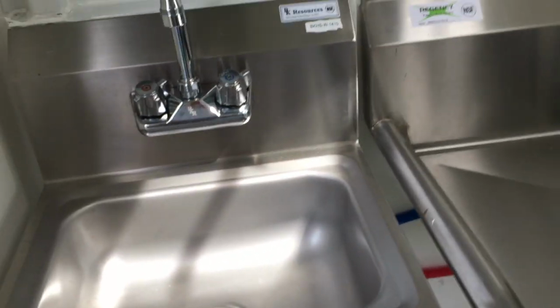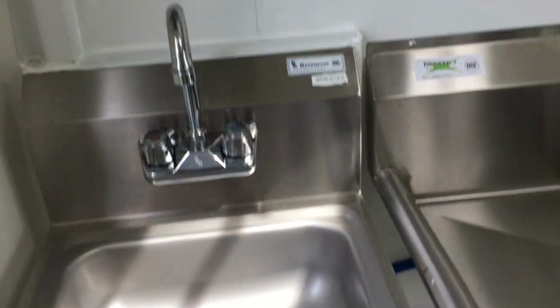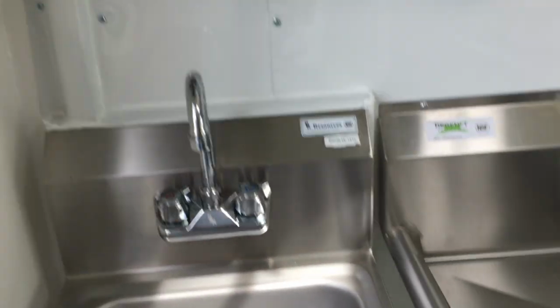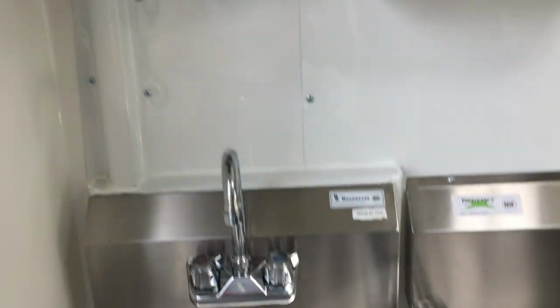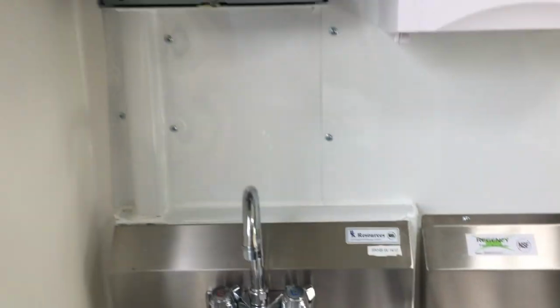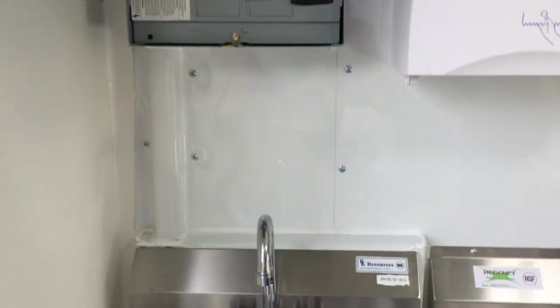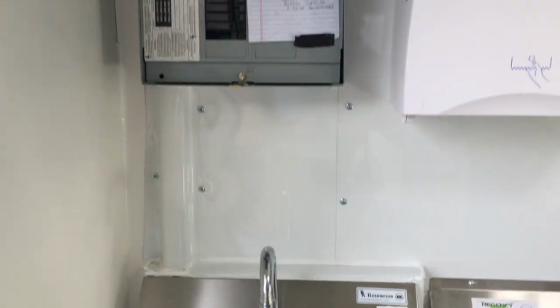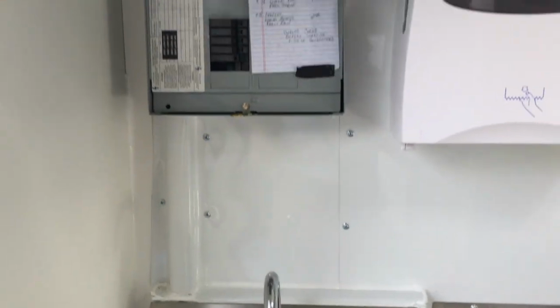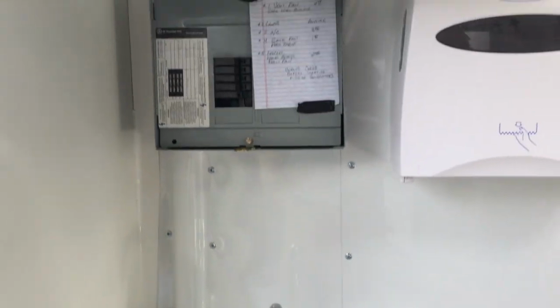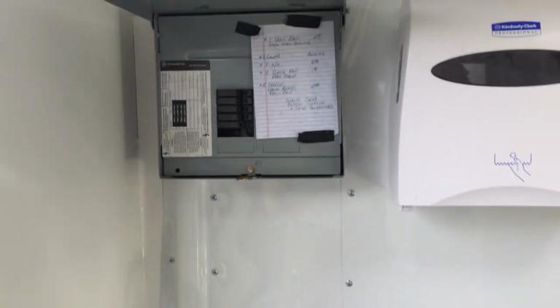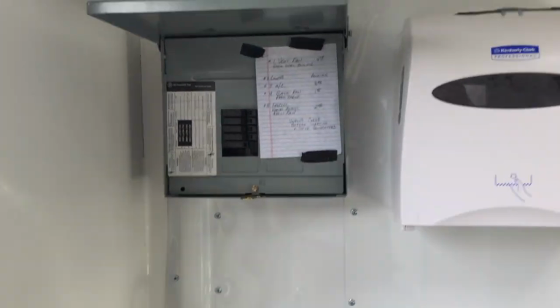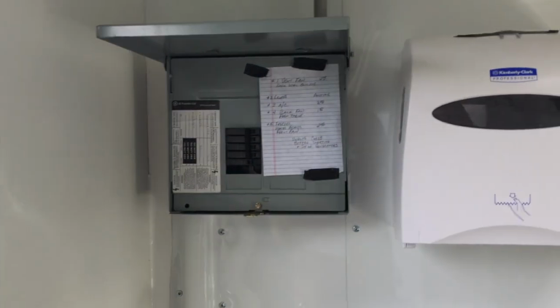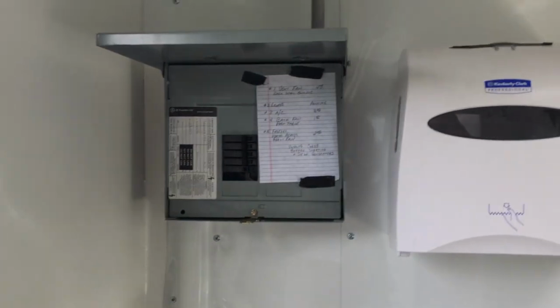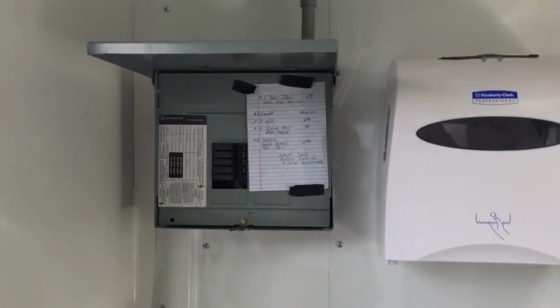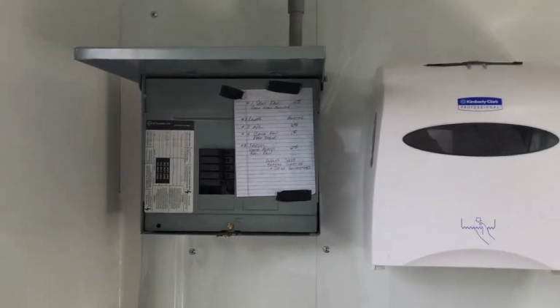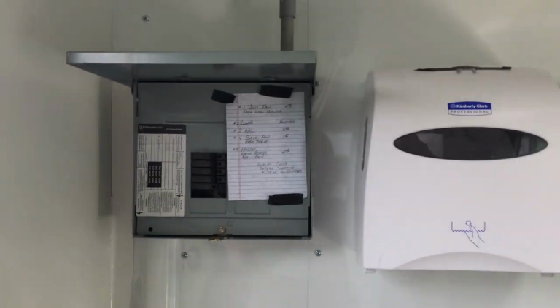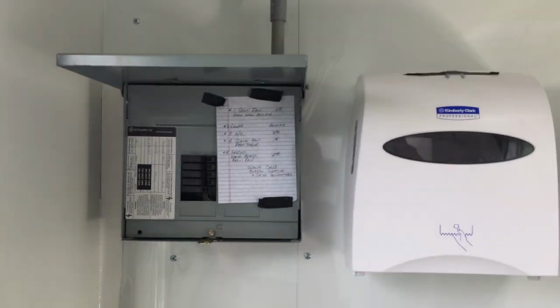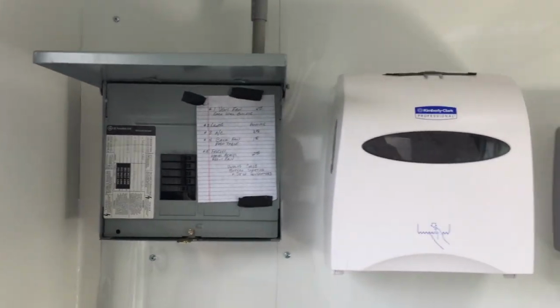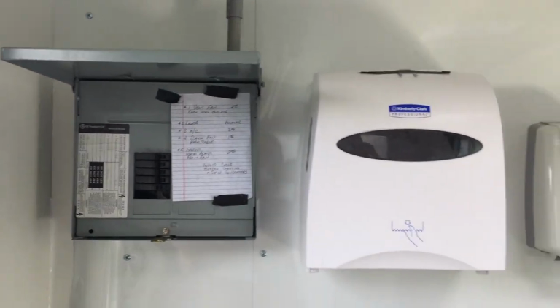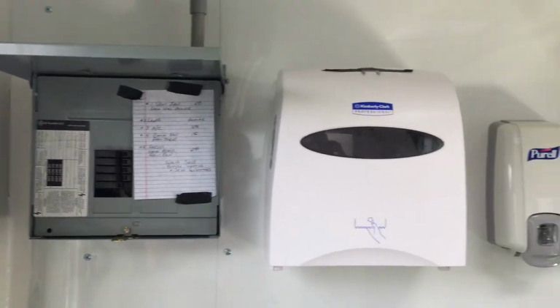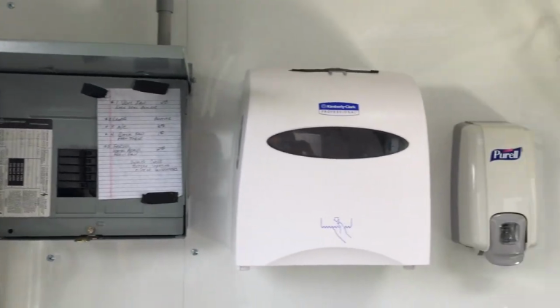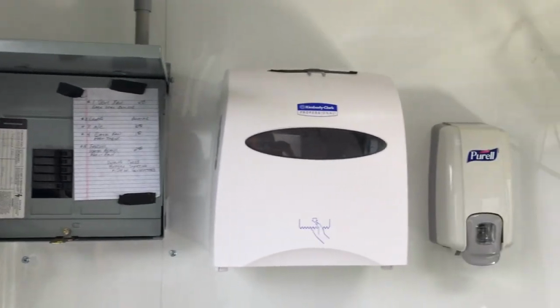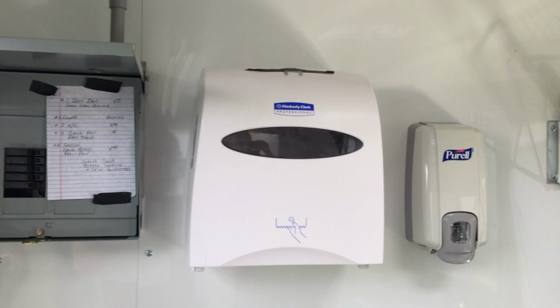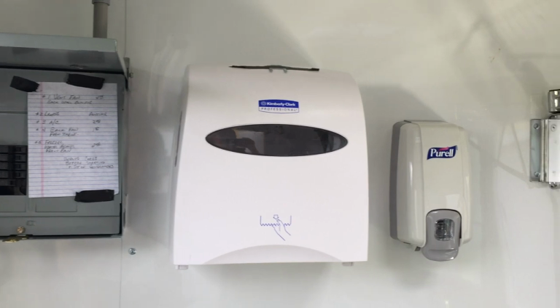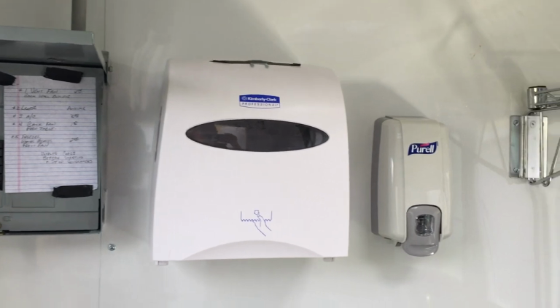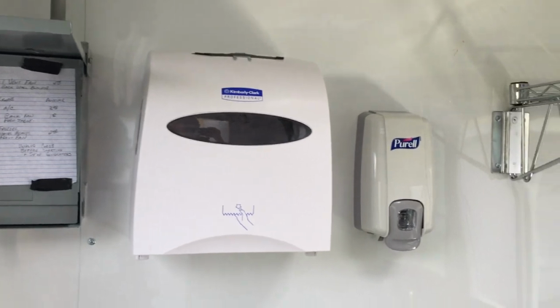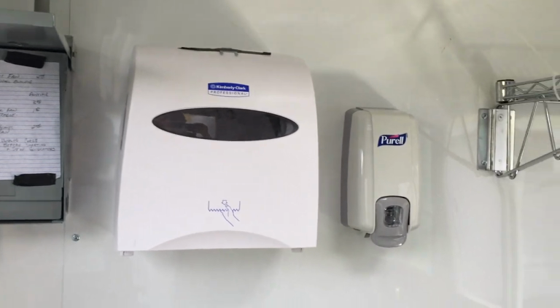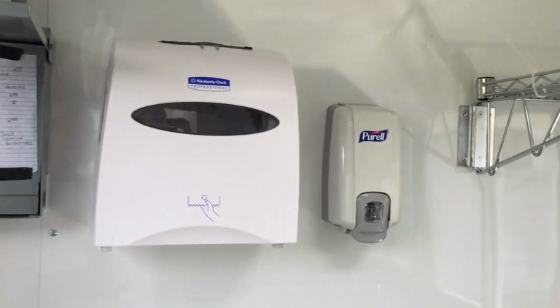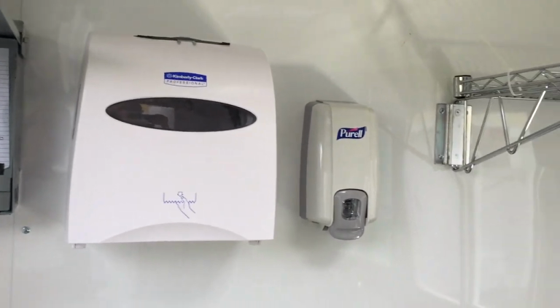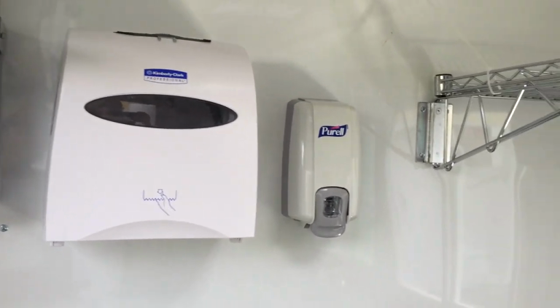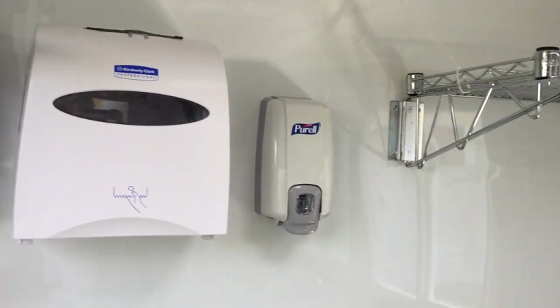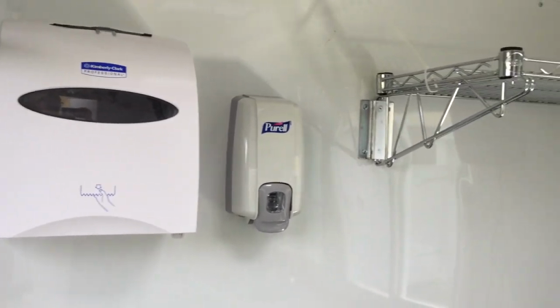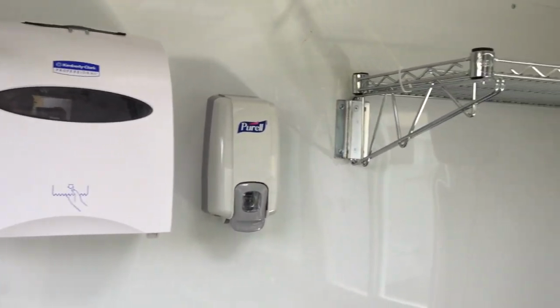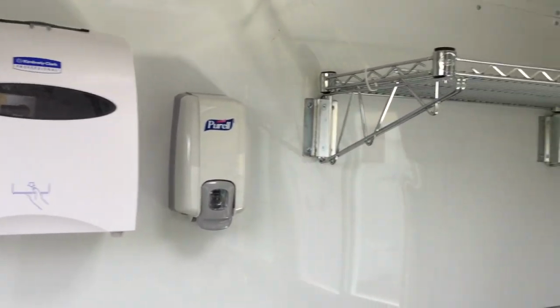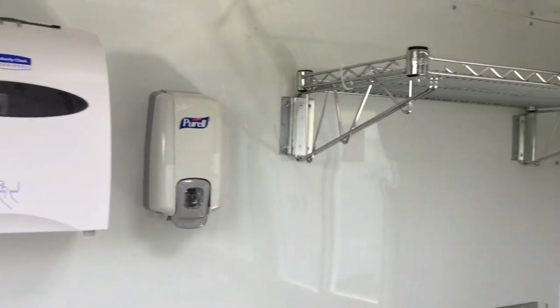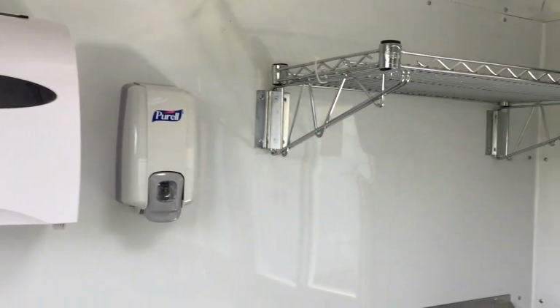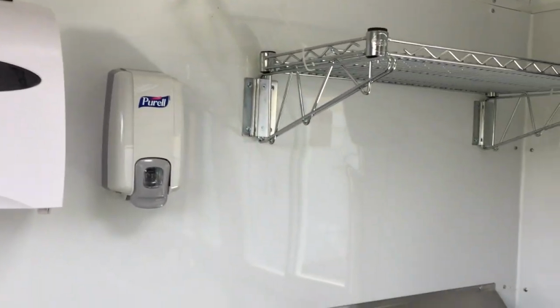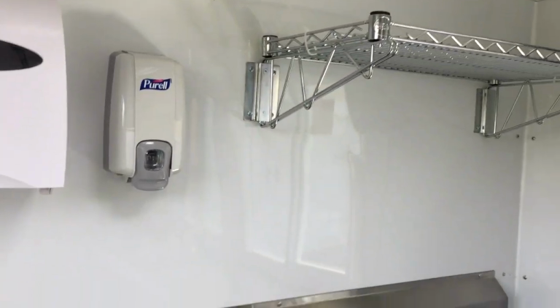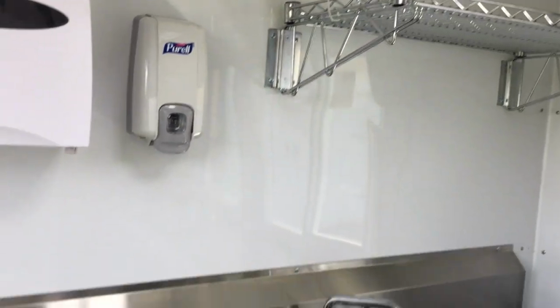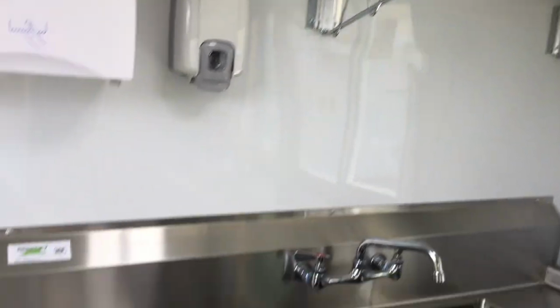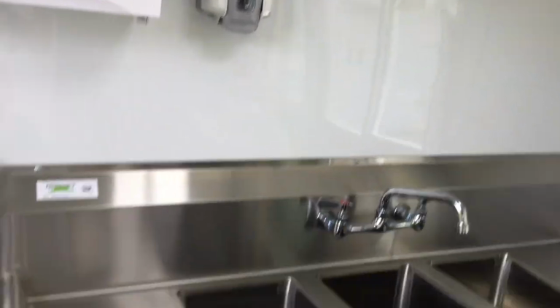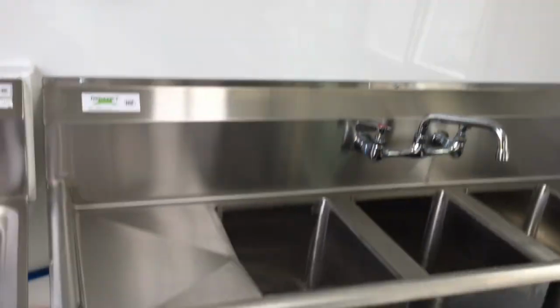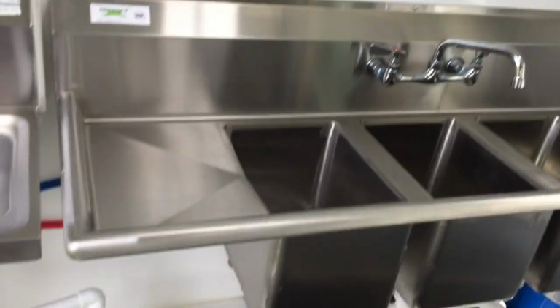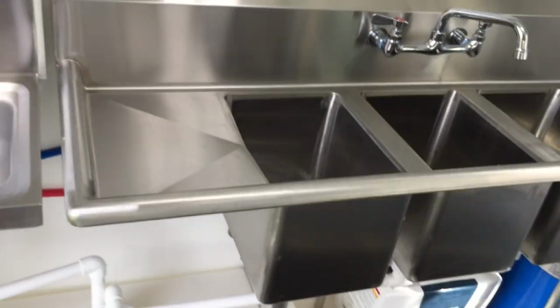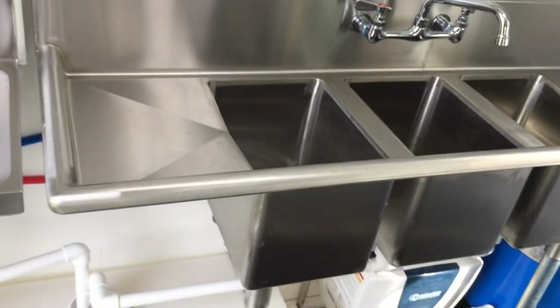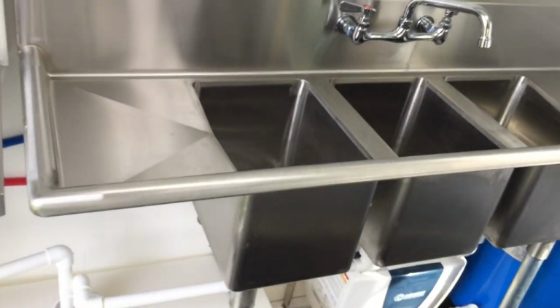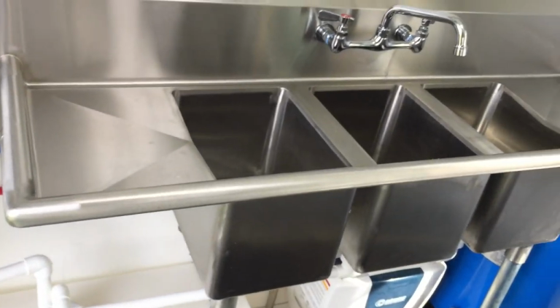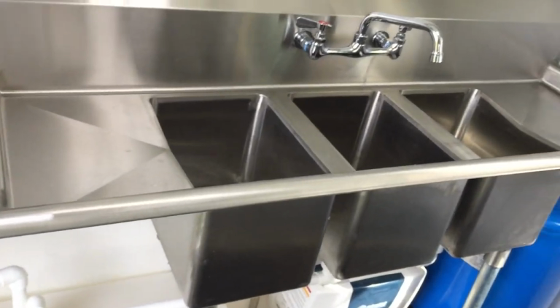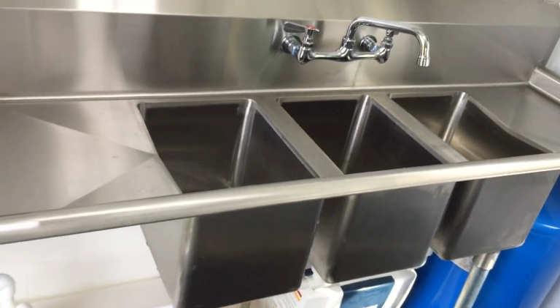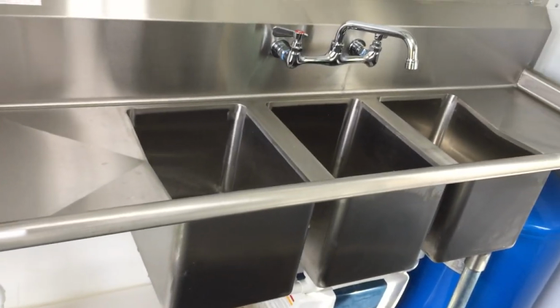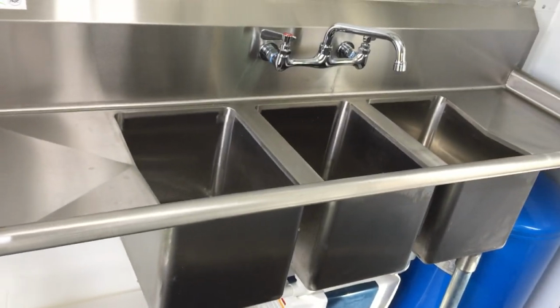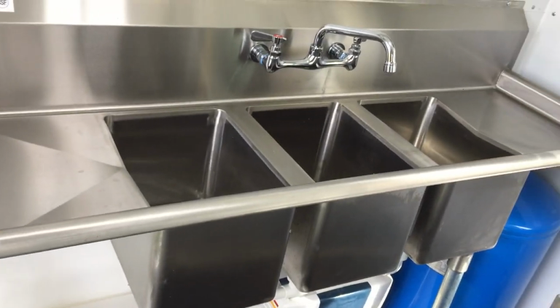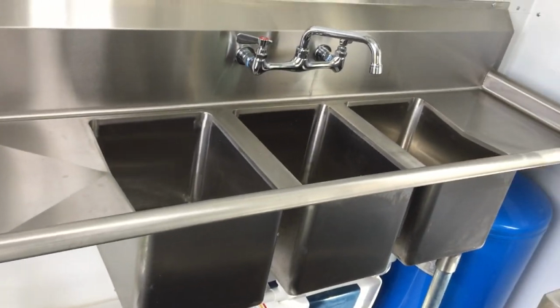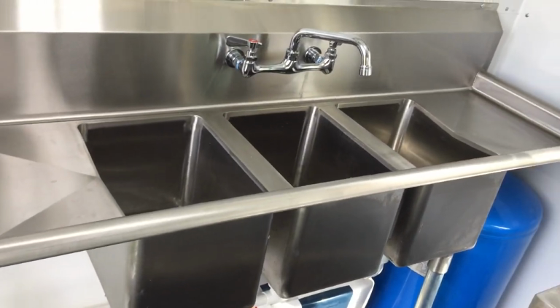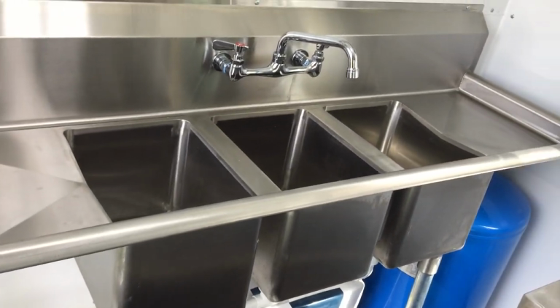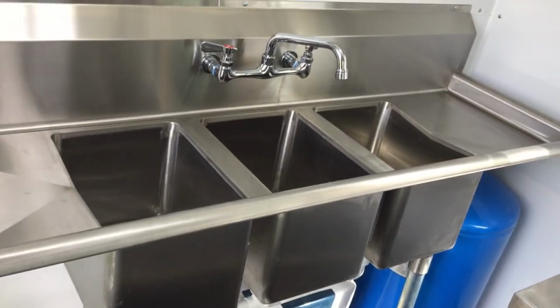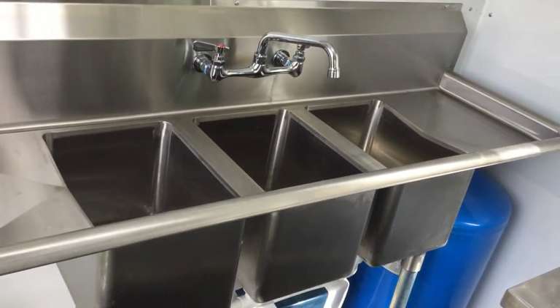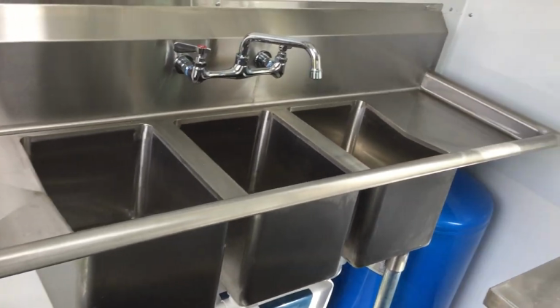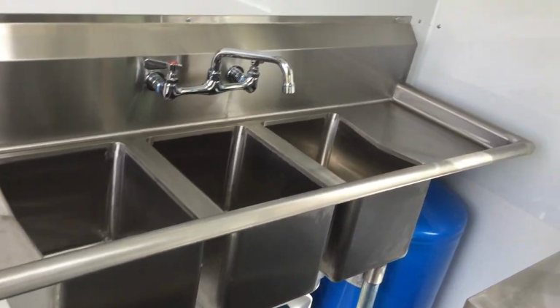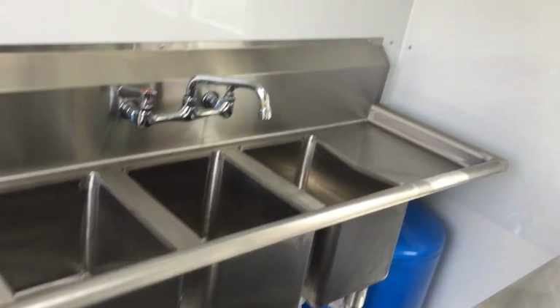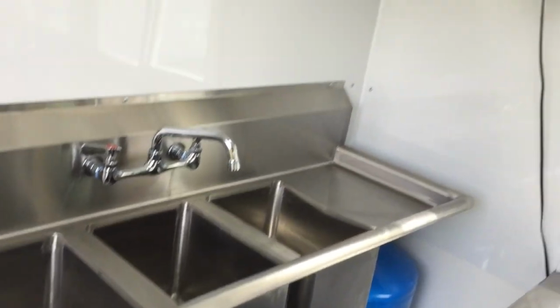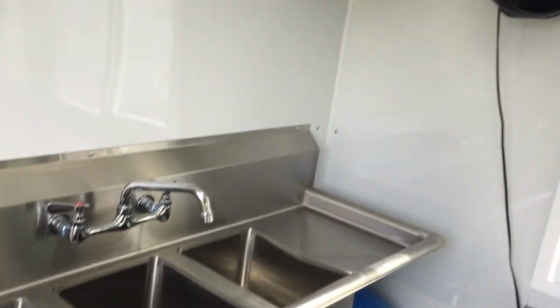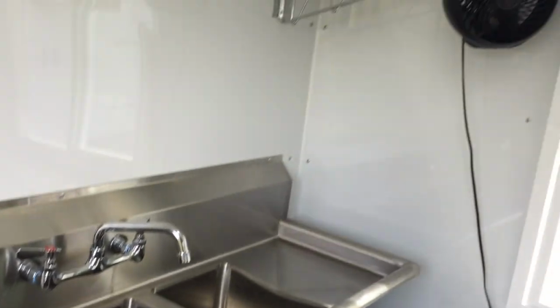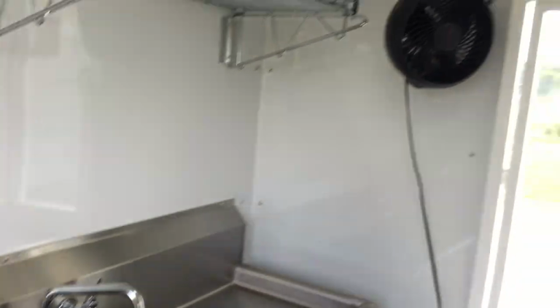There's a hand wash sink, circuit box, paper towel, soap, and a shelf. And a three bay wear wash sink.